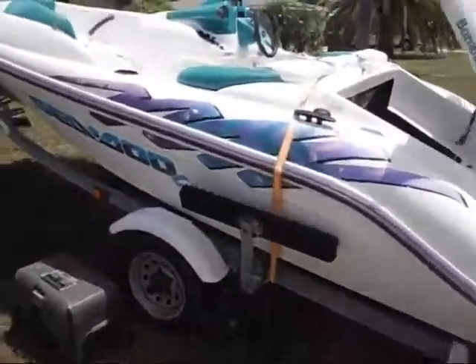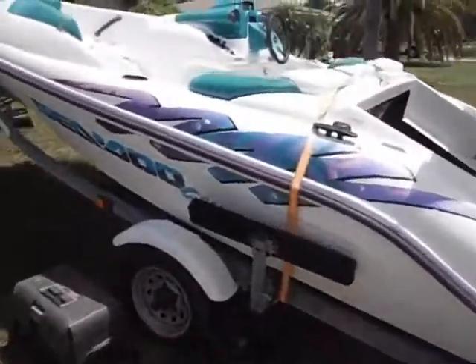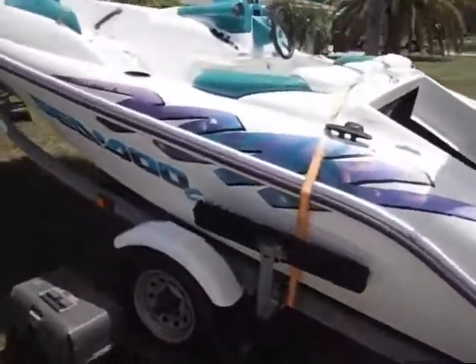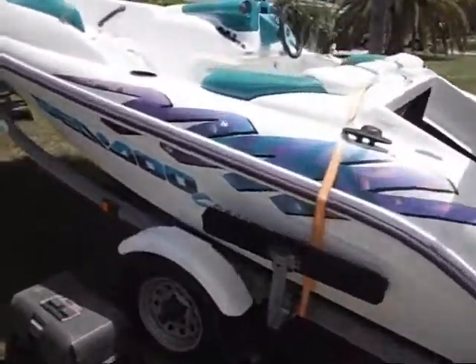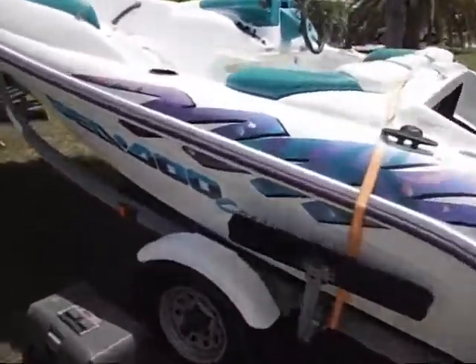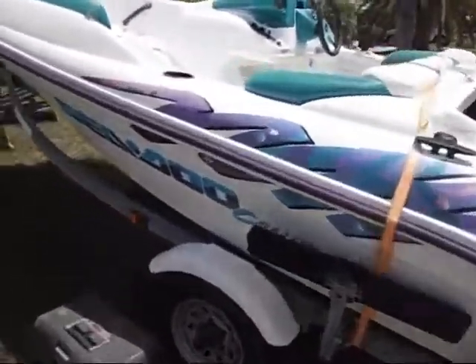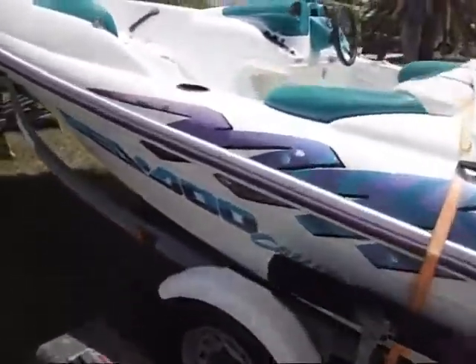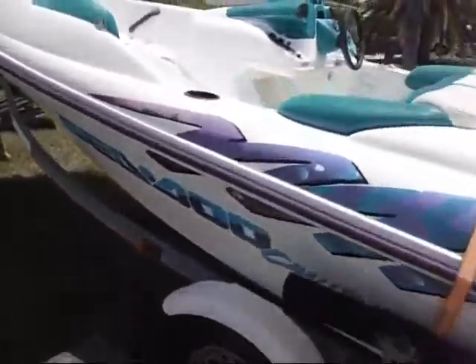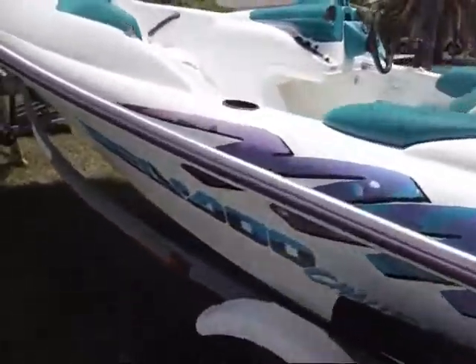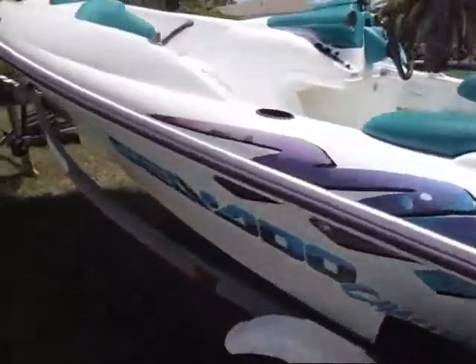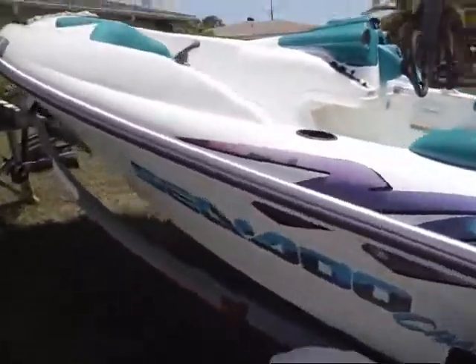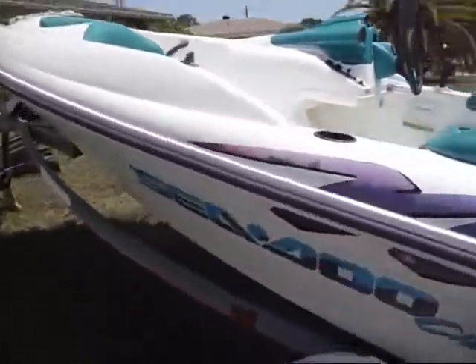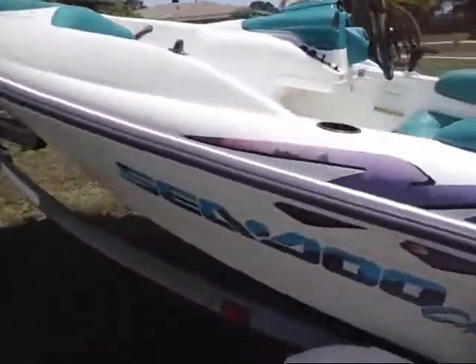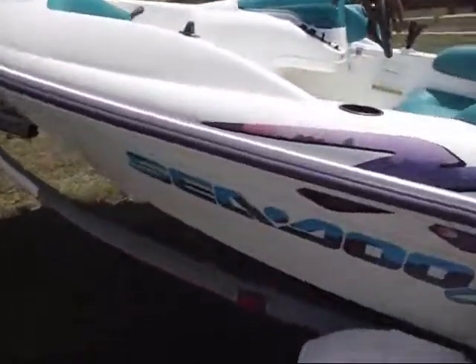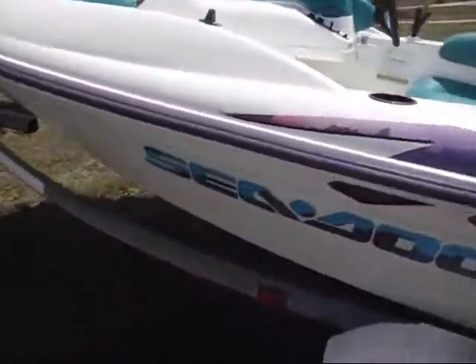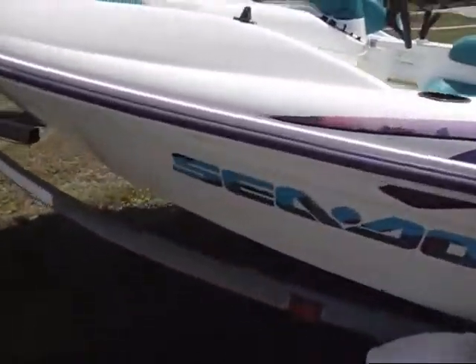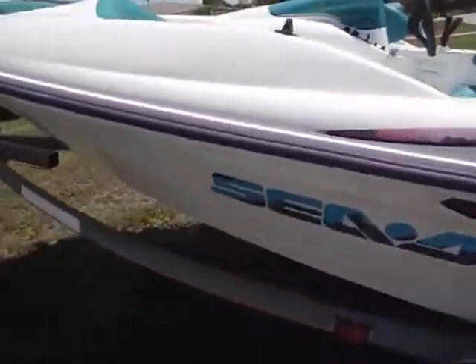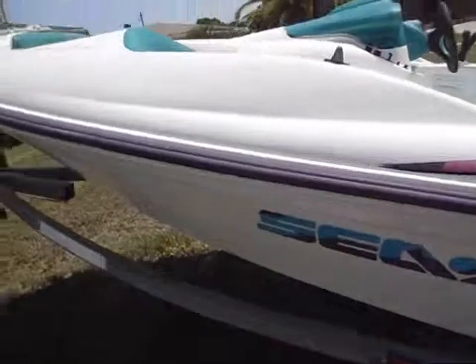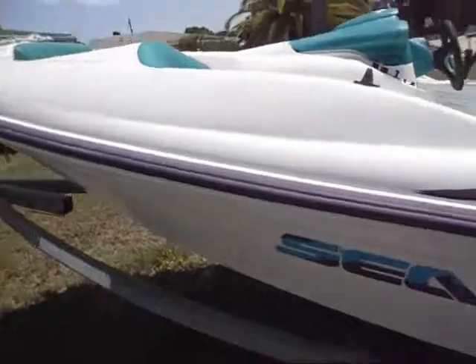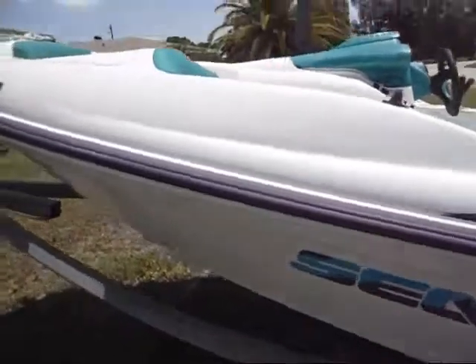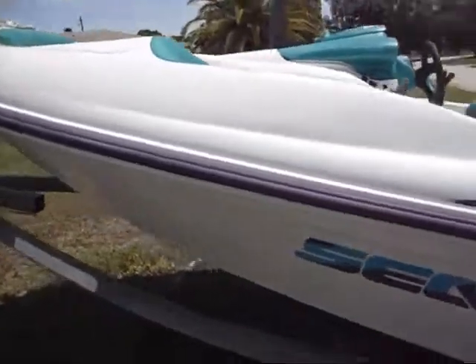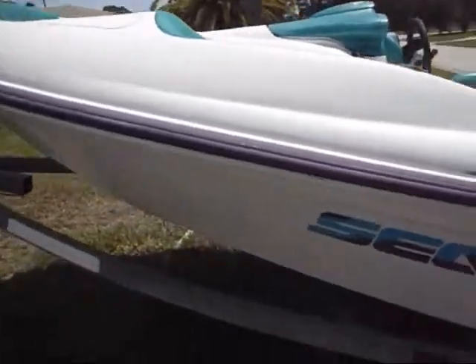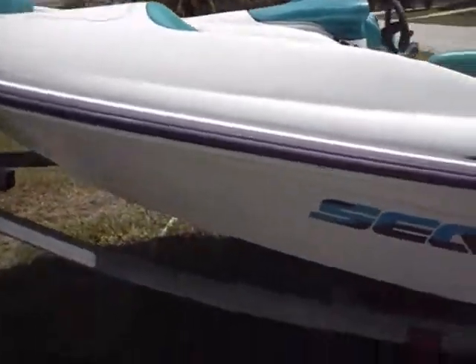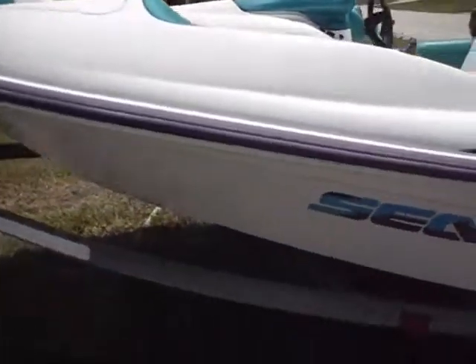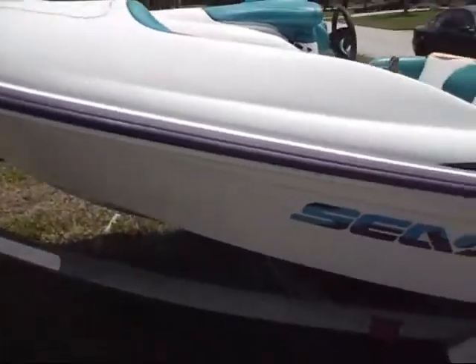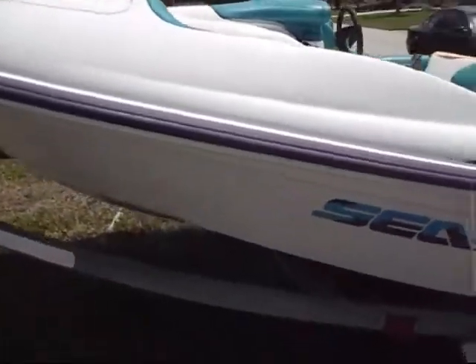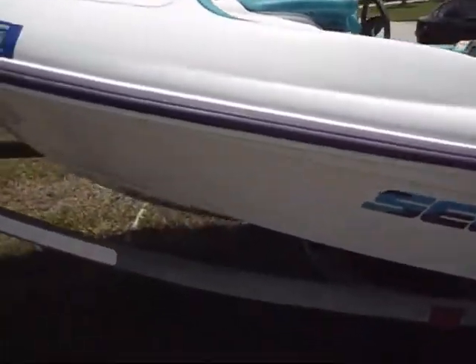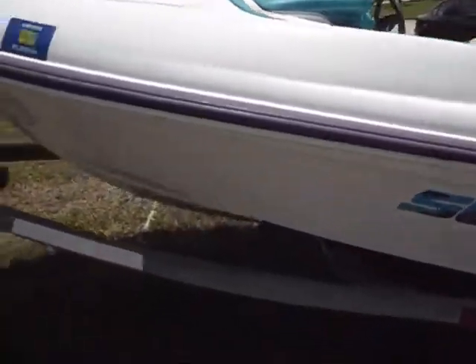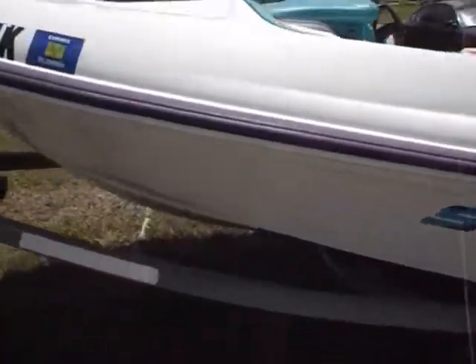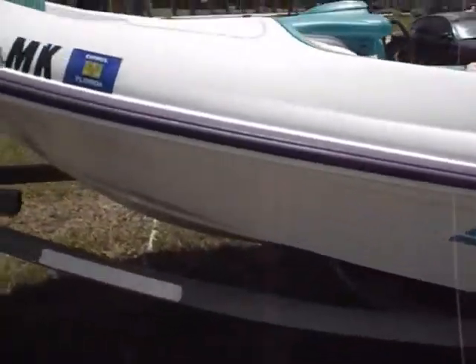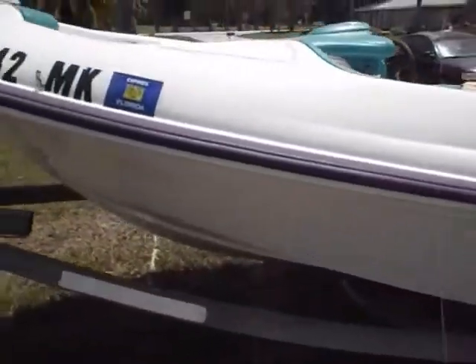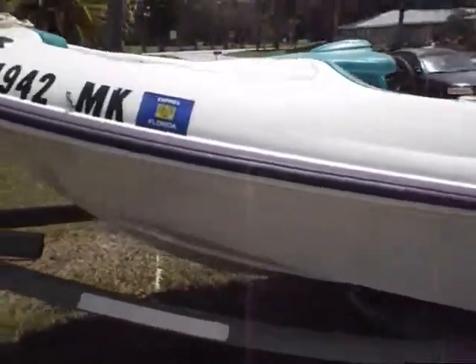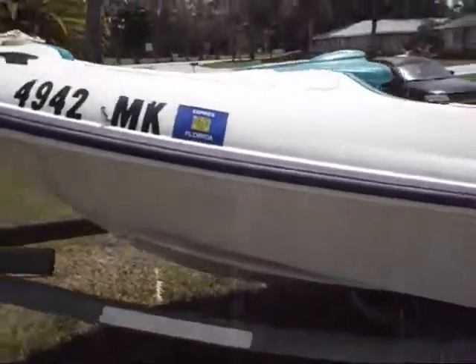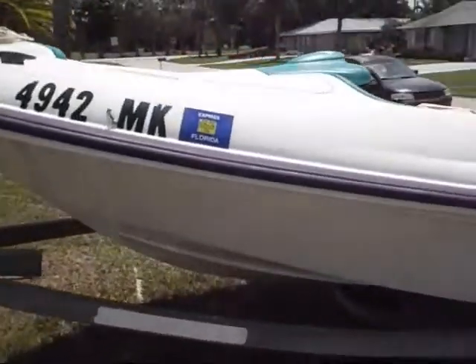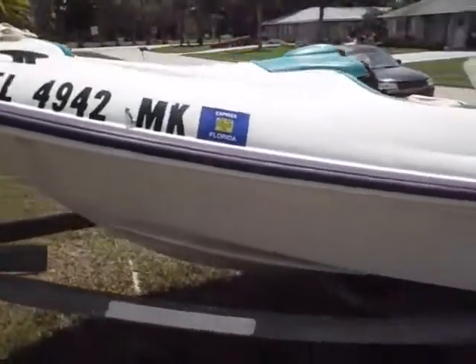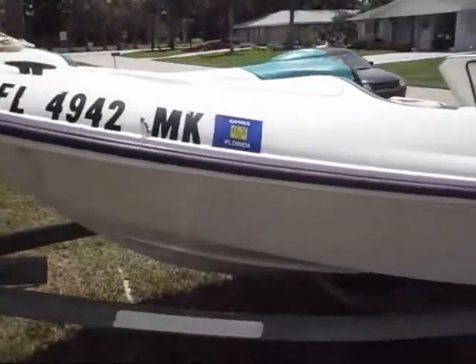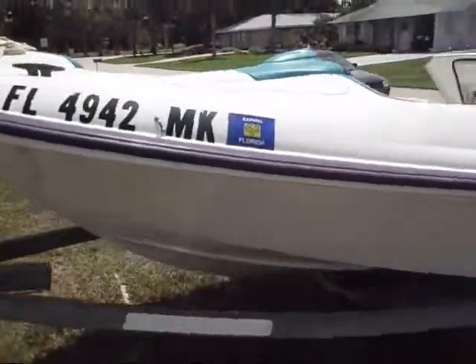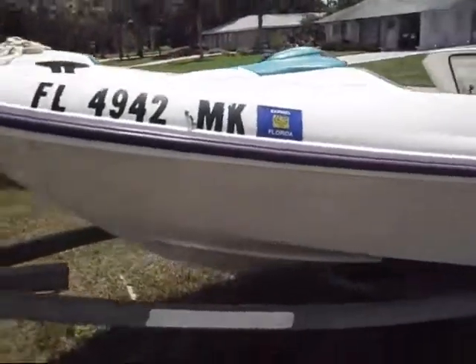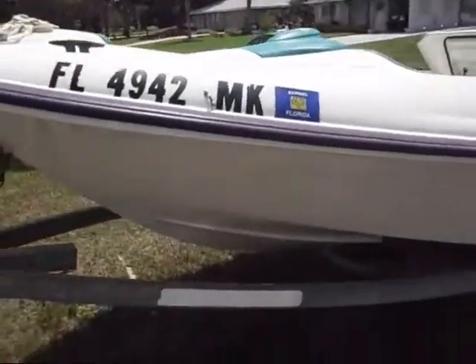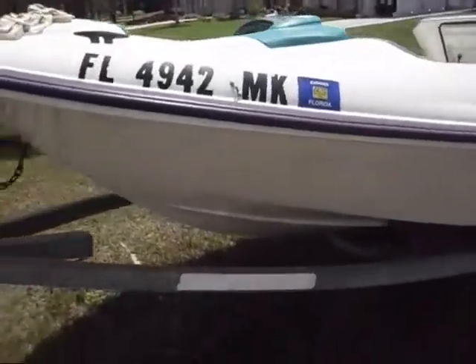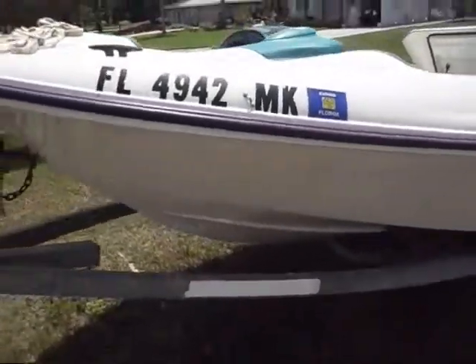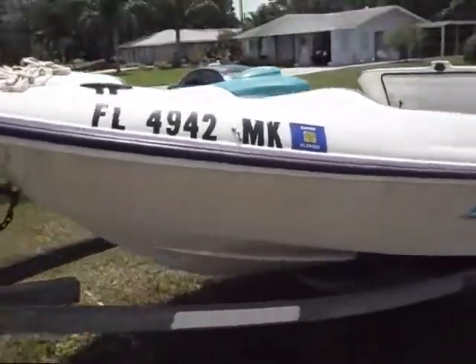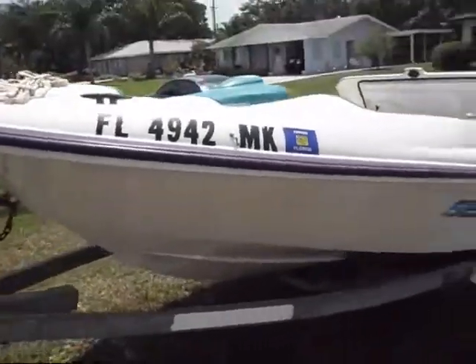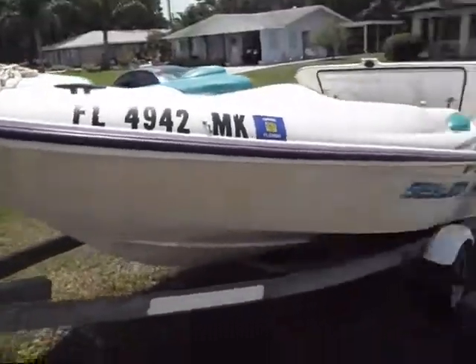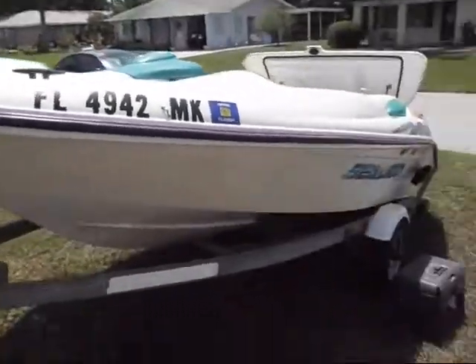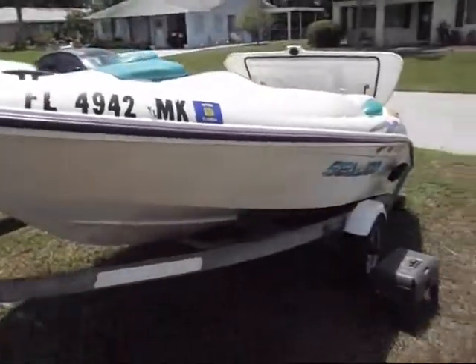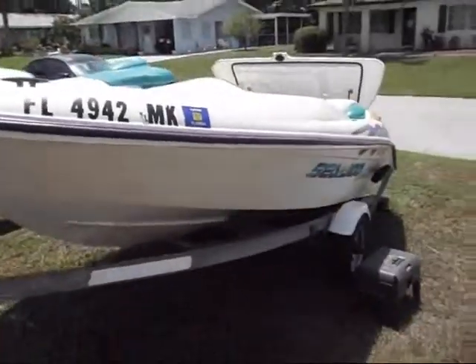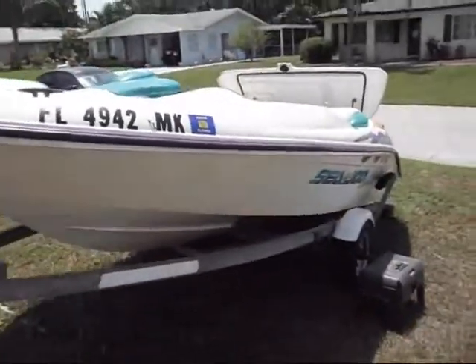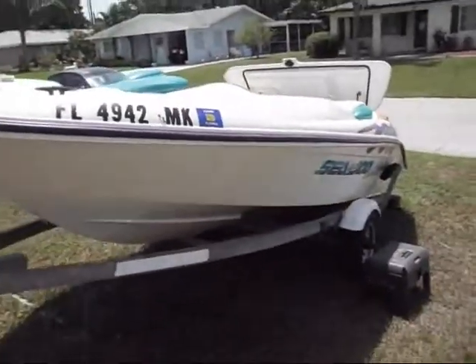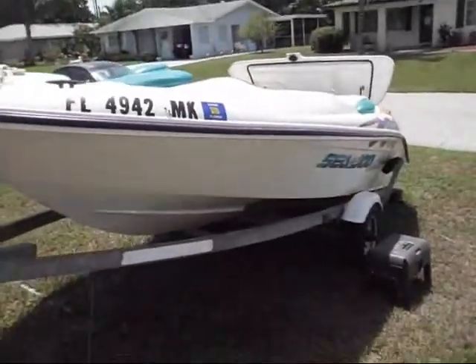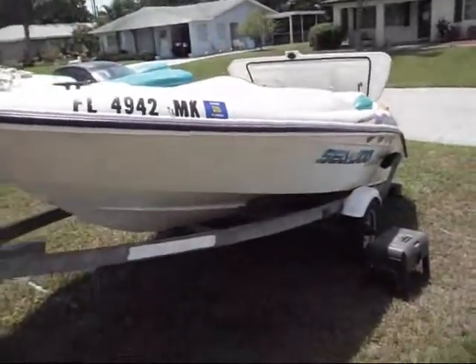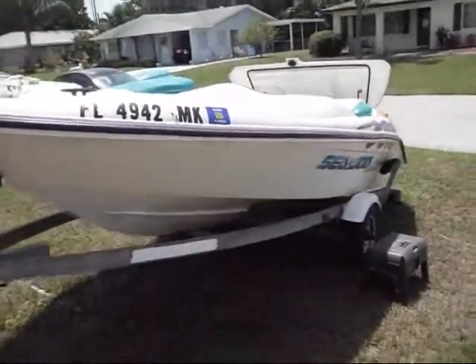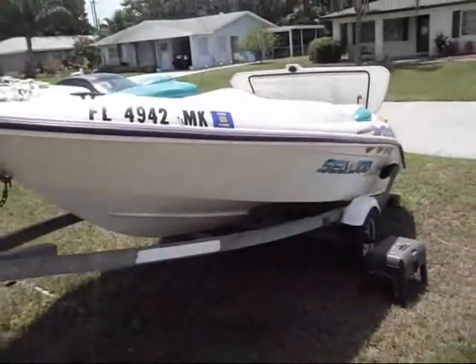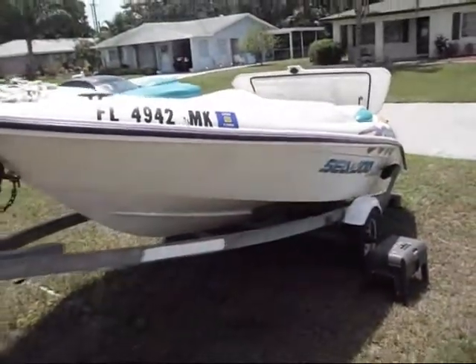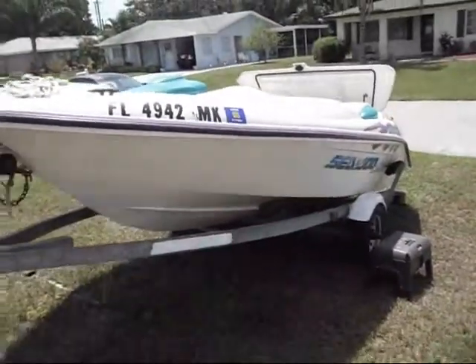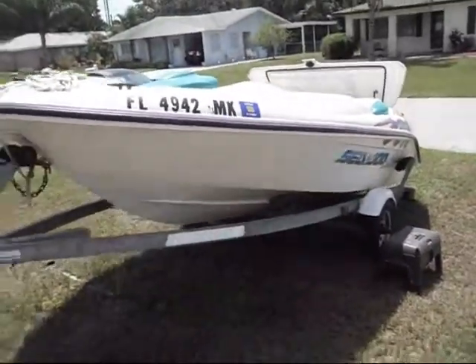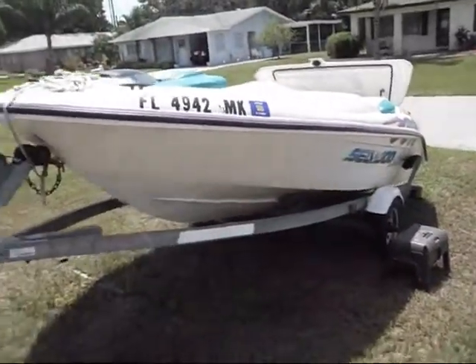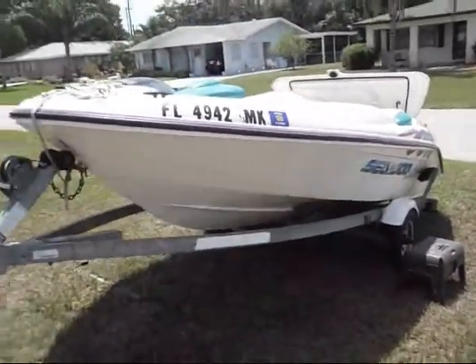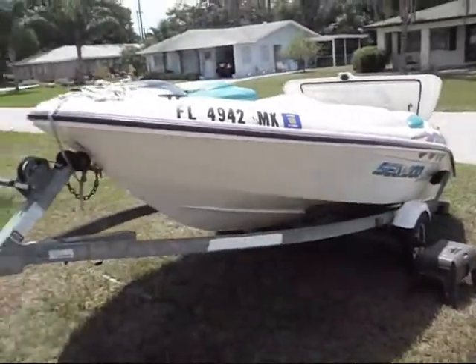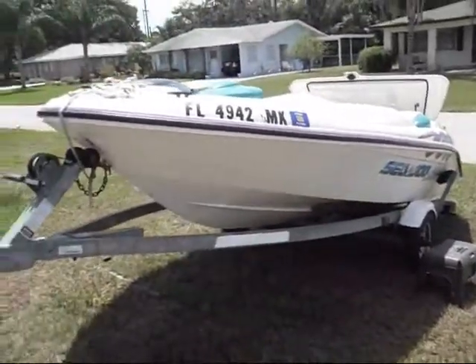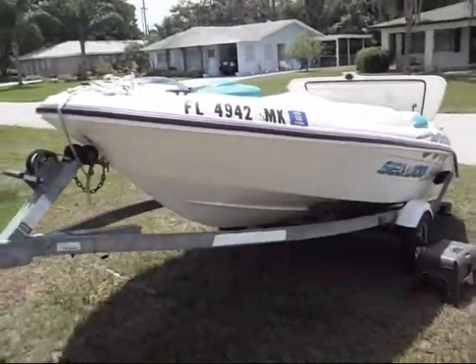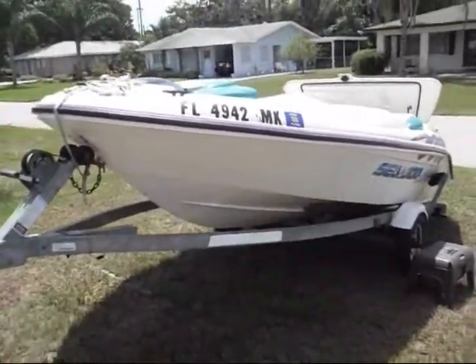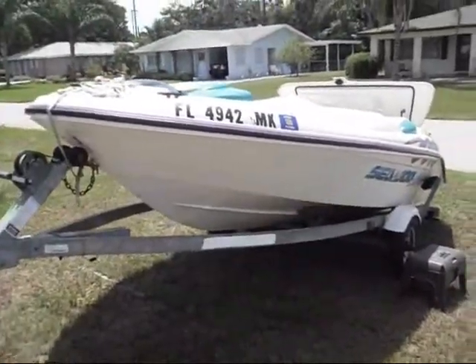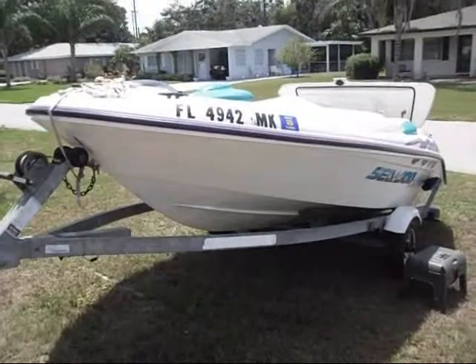All sides, everything is good. The trailer's in excellent condition as well. Nice, nice little boat.